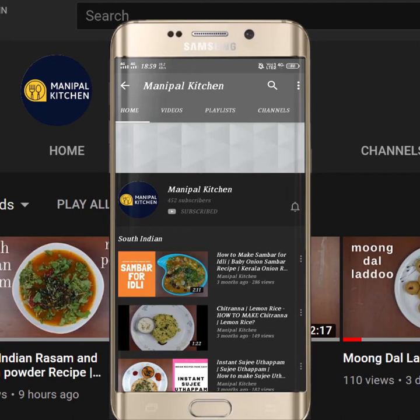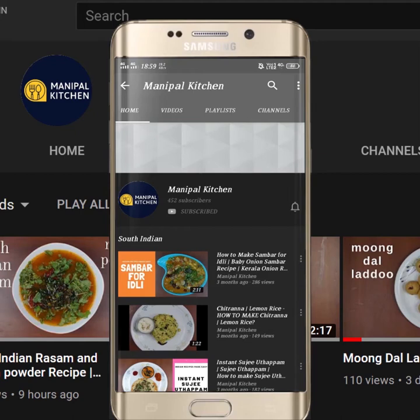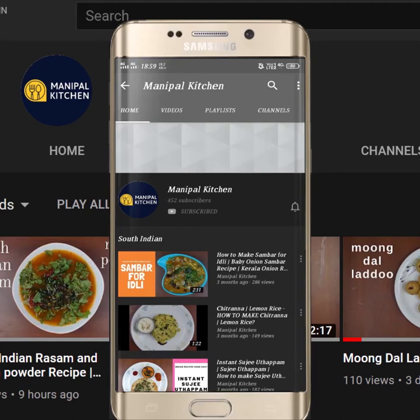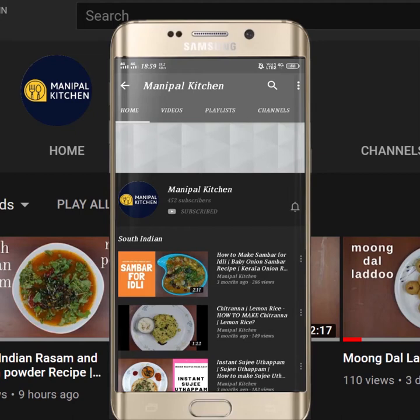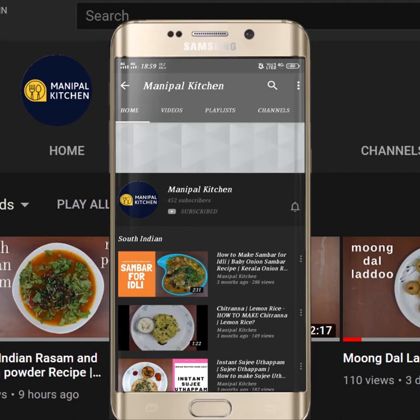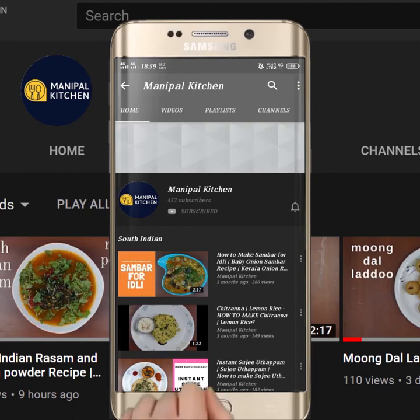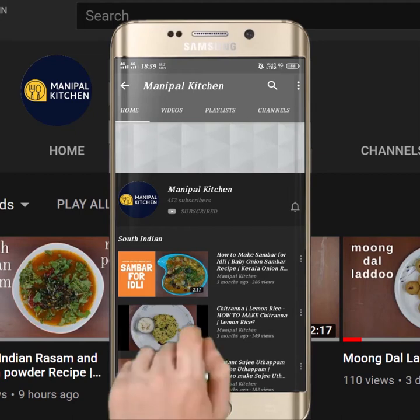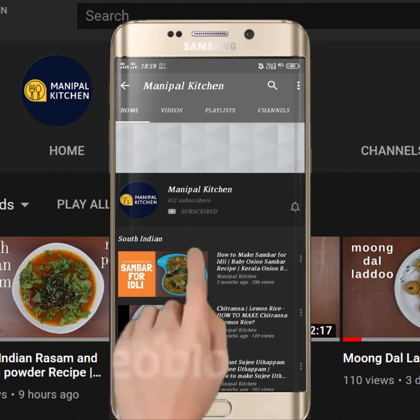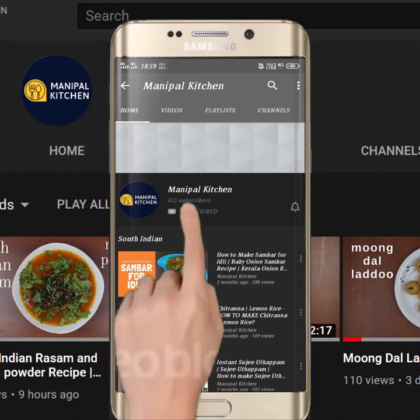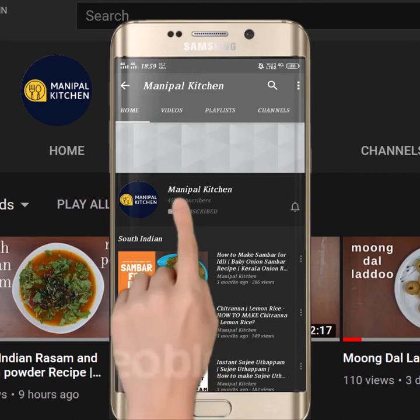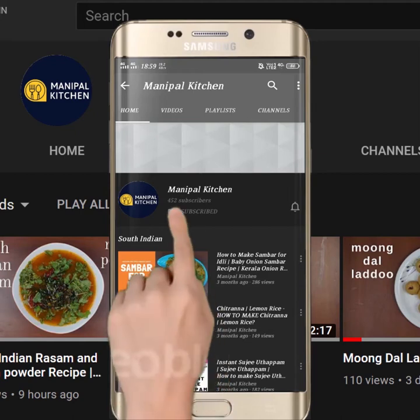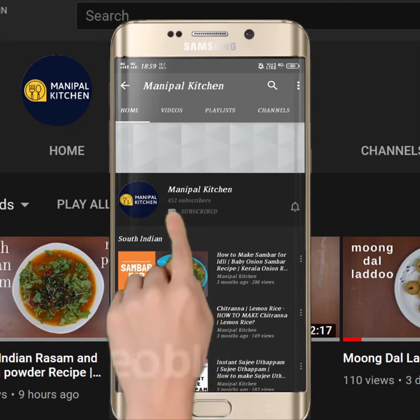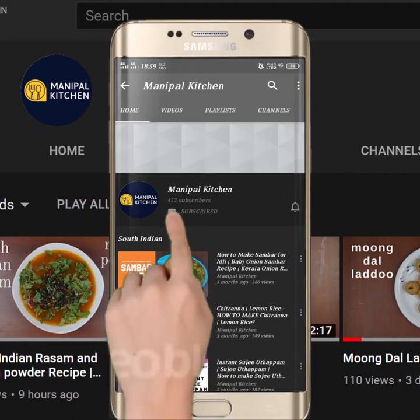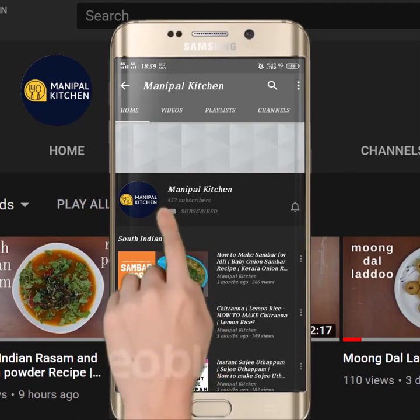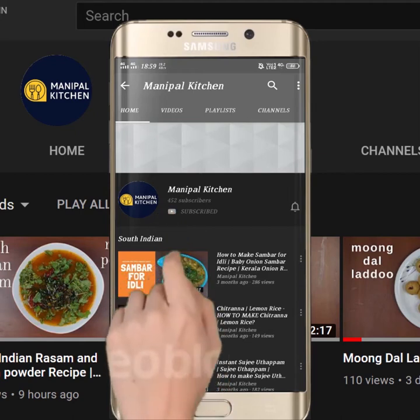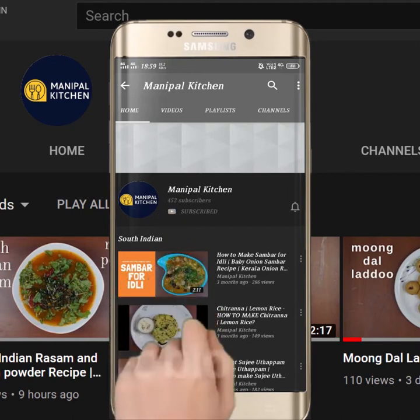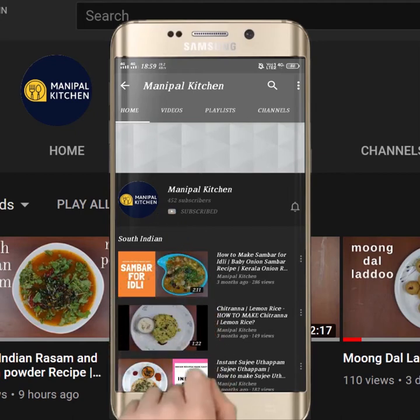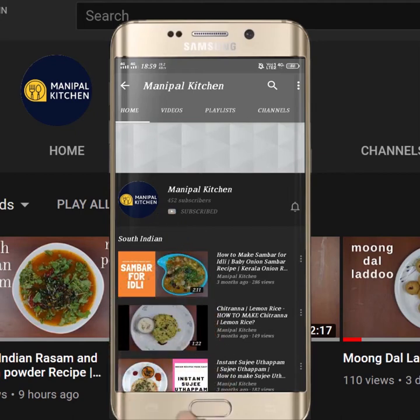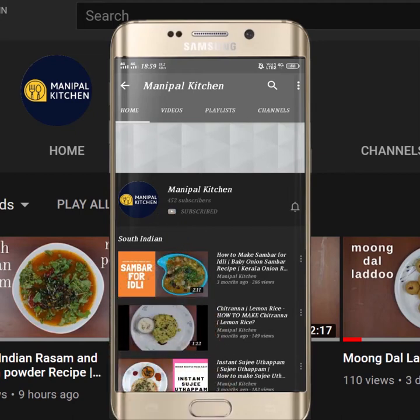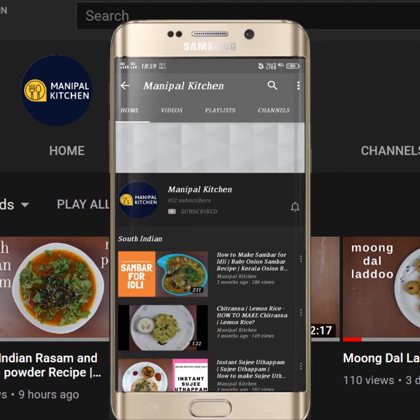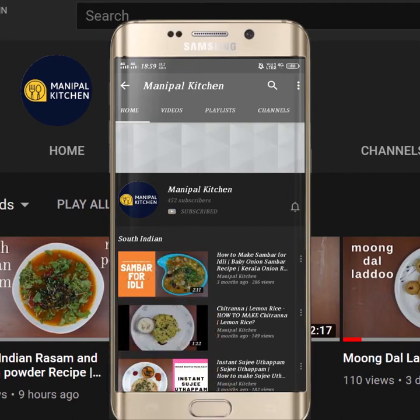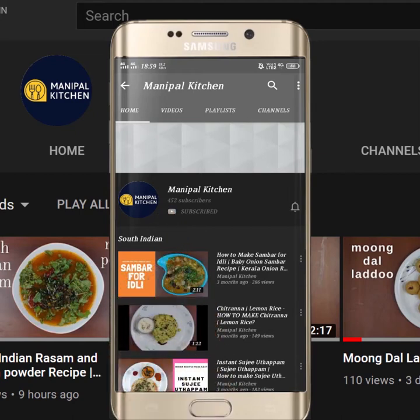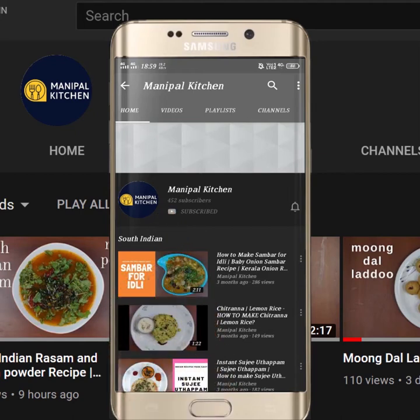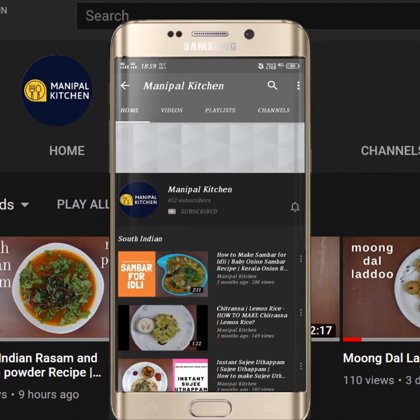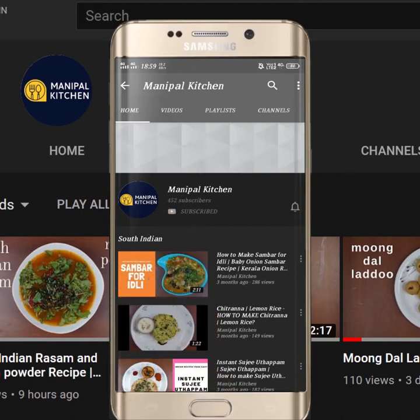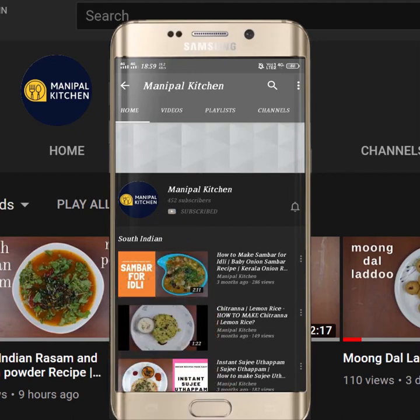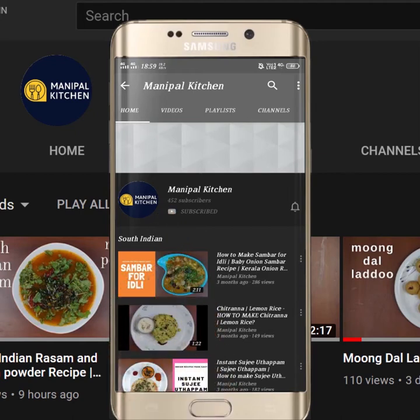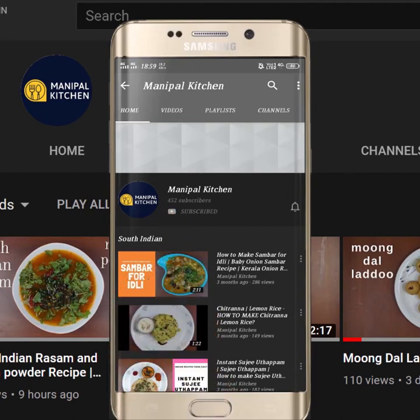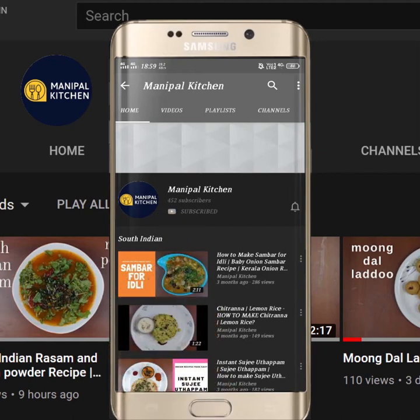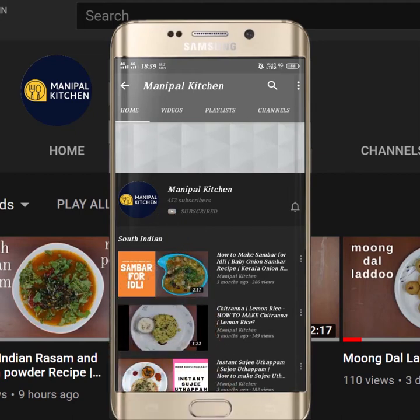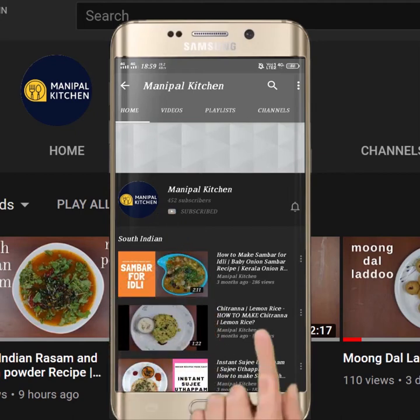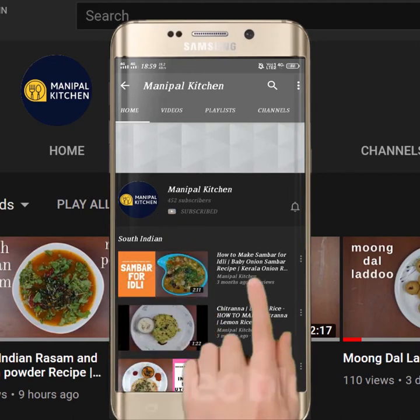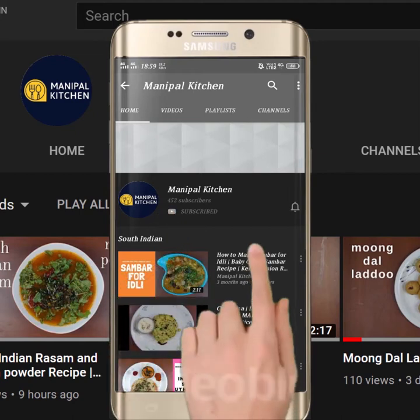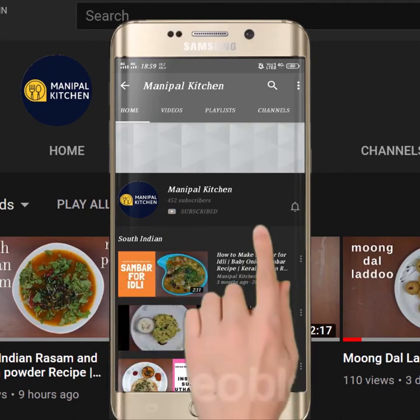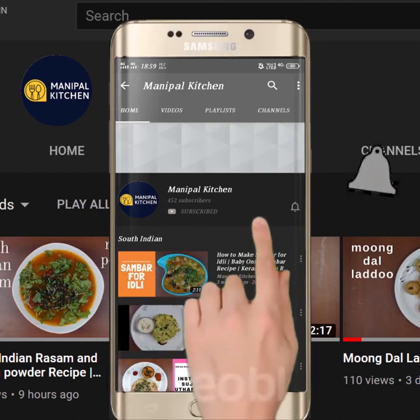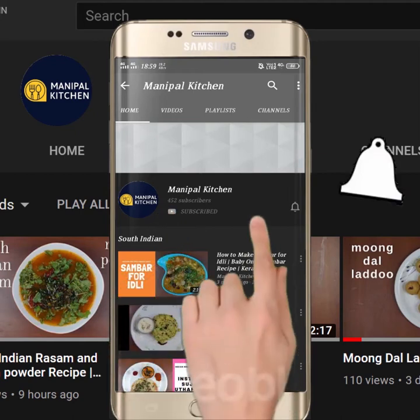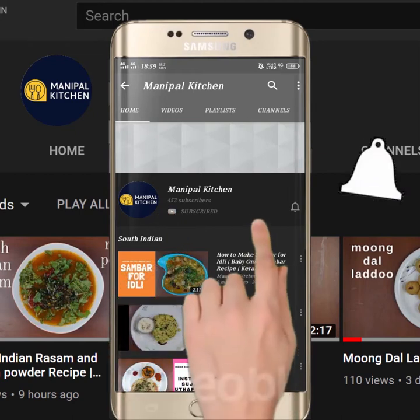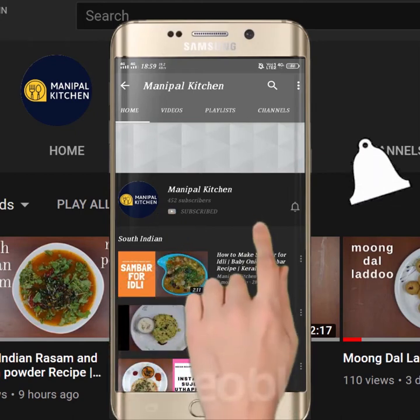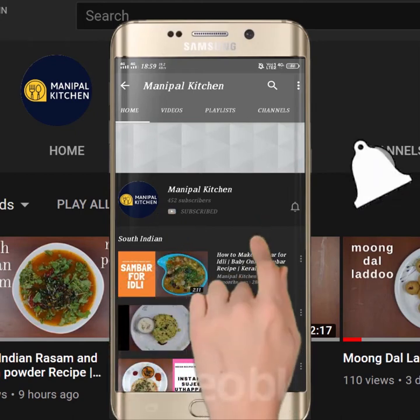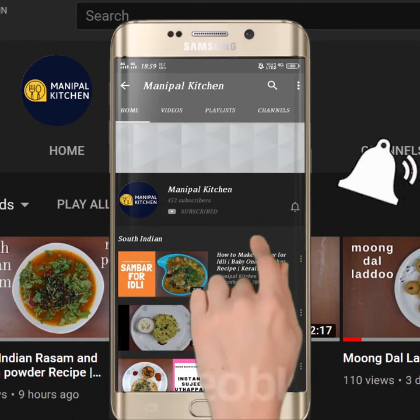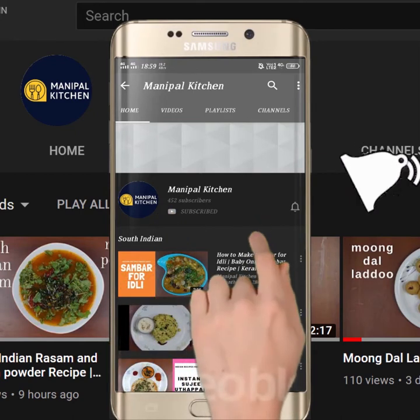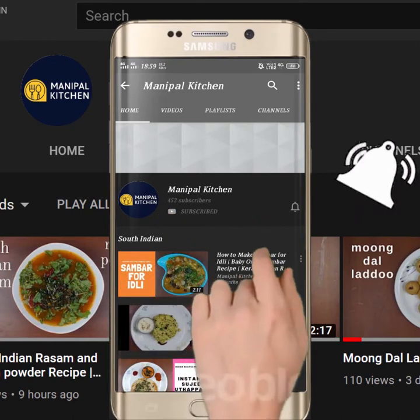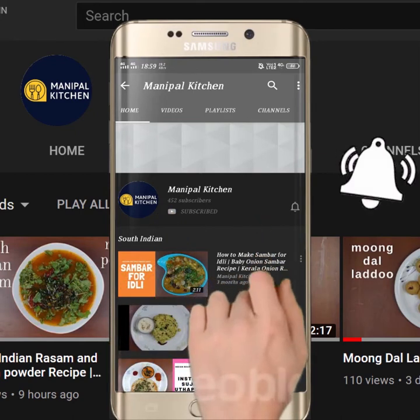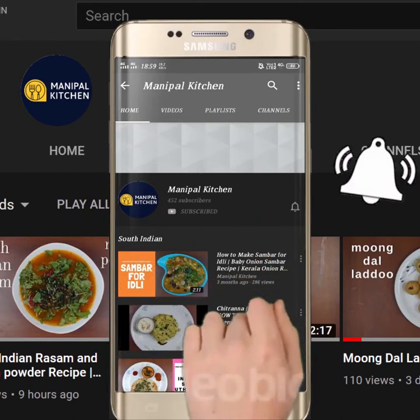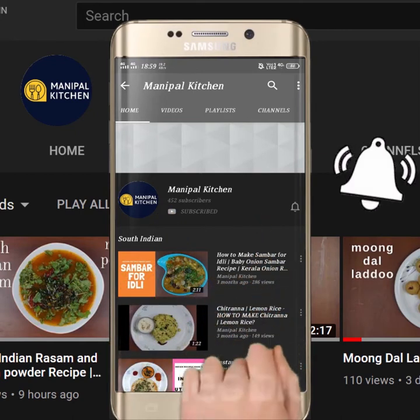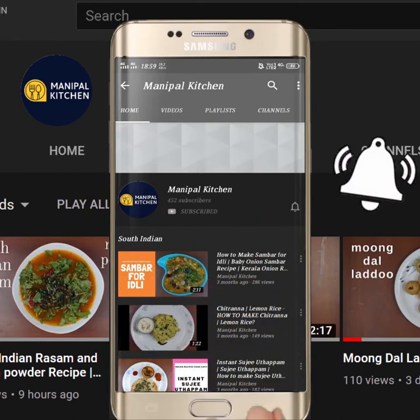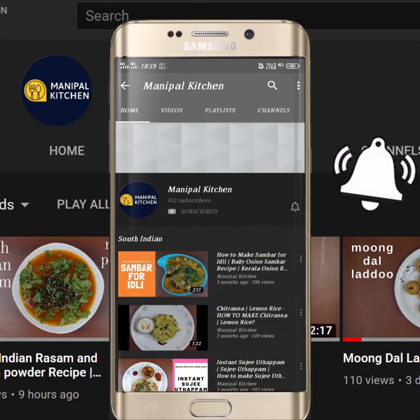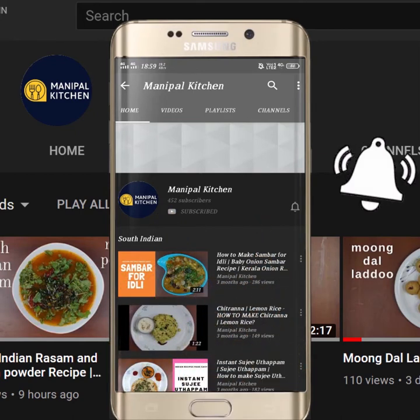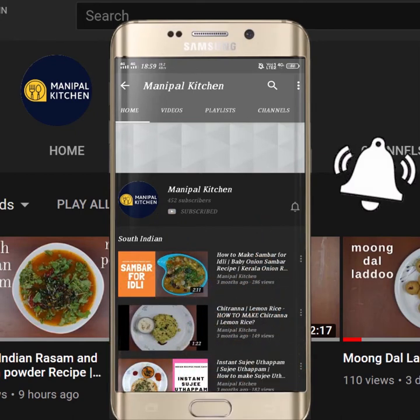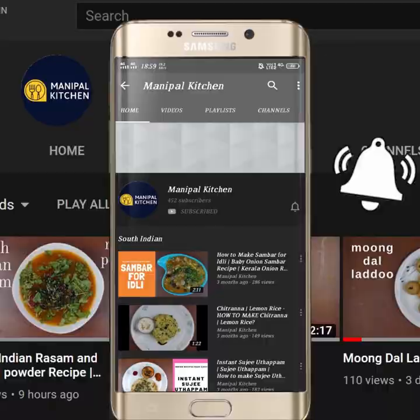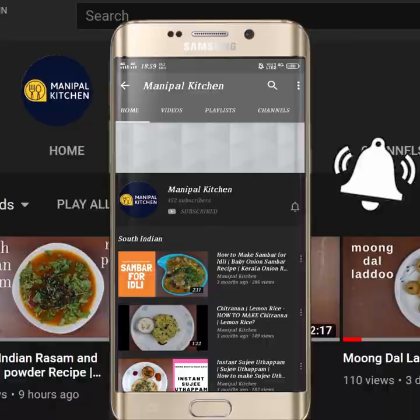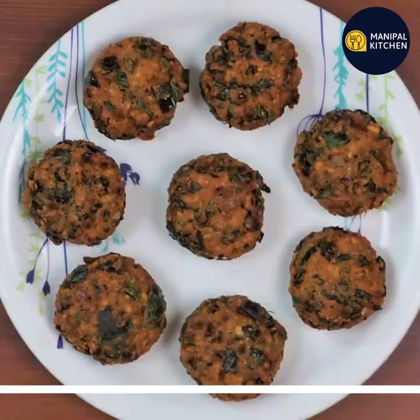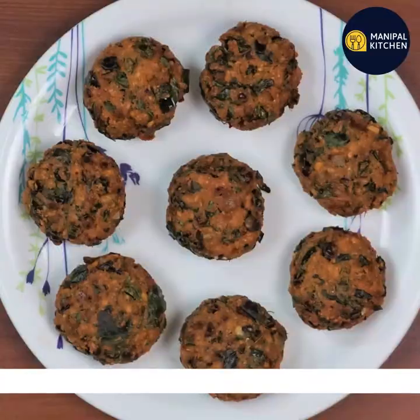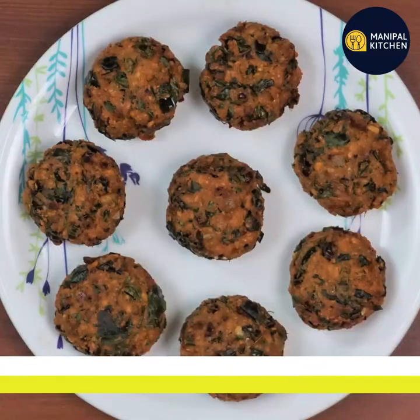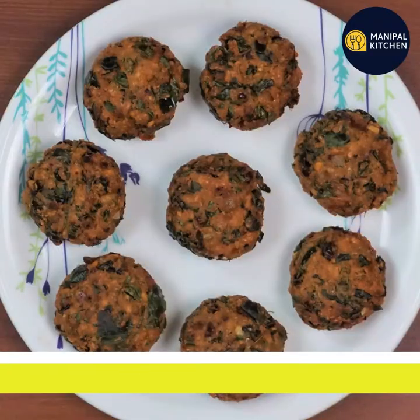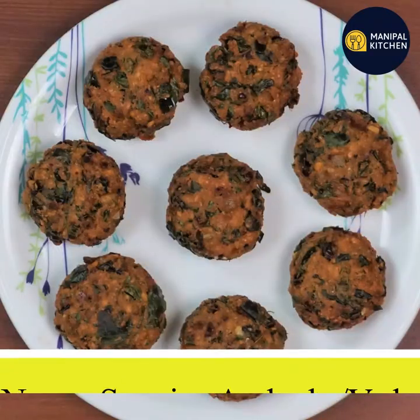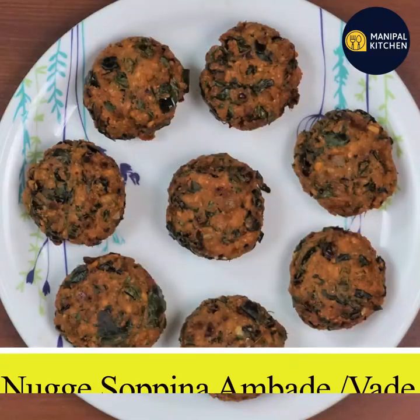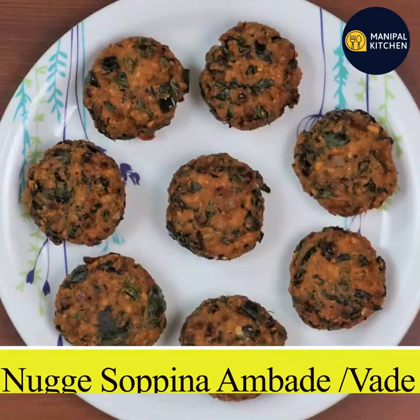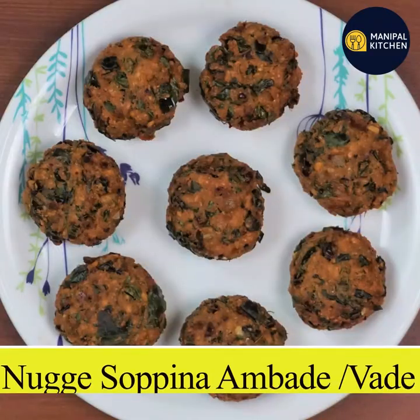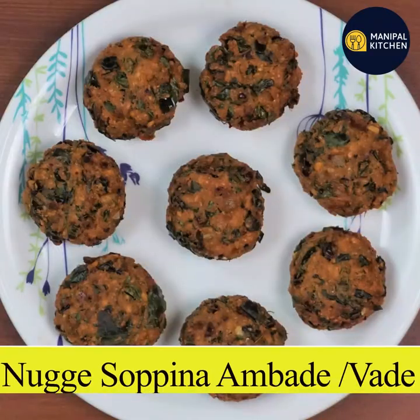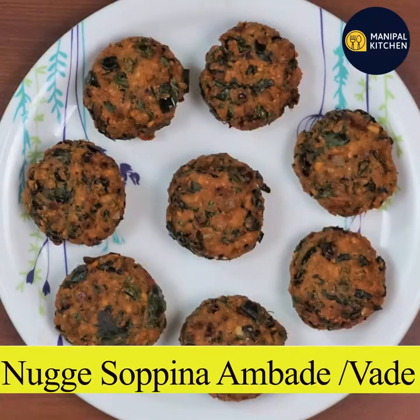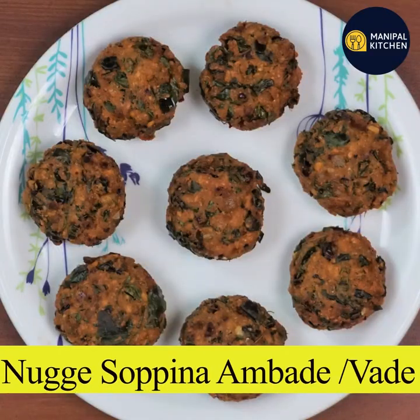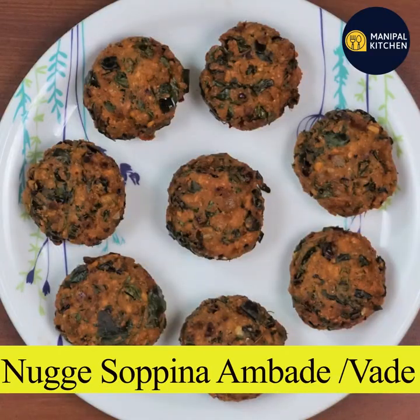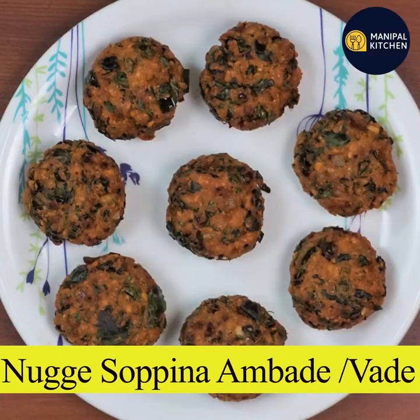Subscribe now and press the bell icon to never miss an update. Welcome to Manipal Kitchen Abhimani.